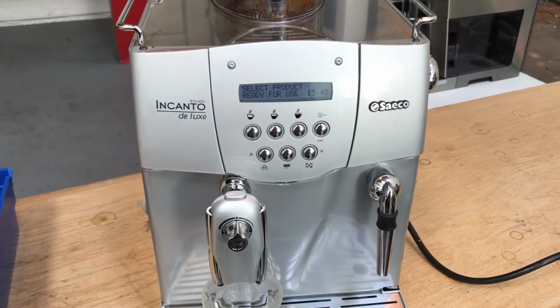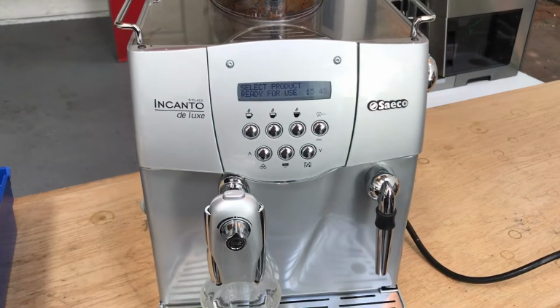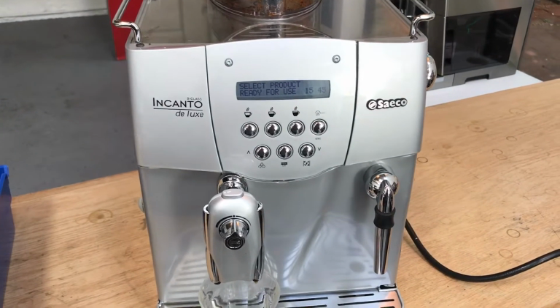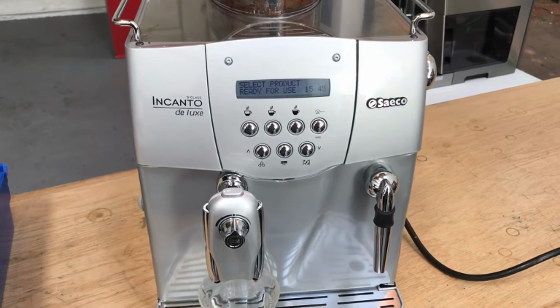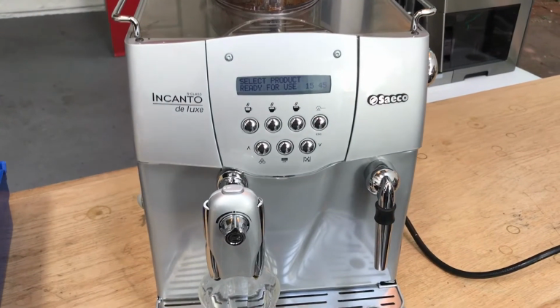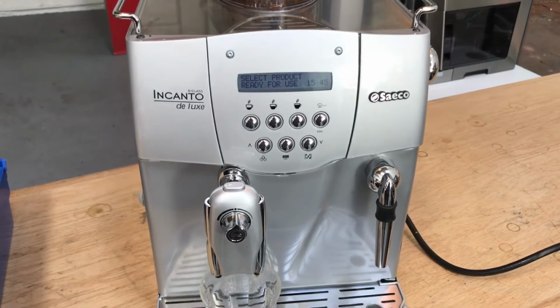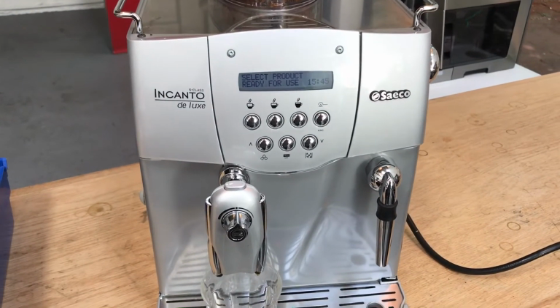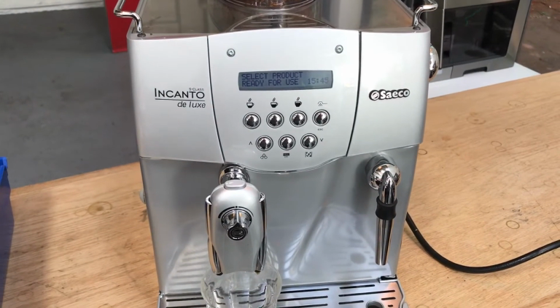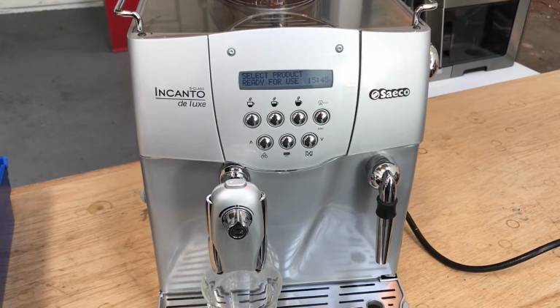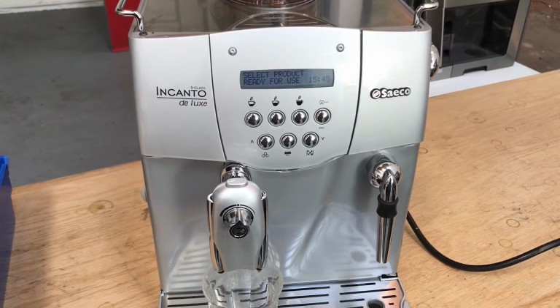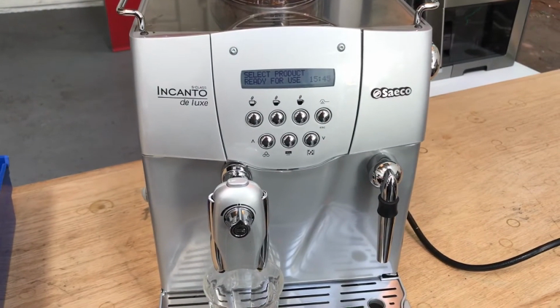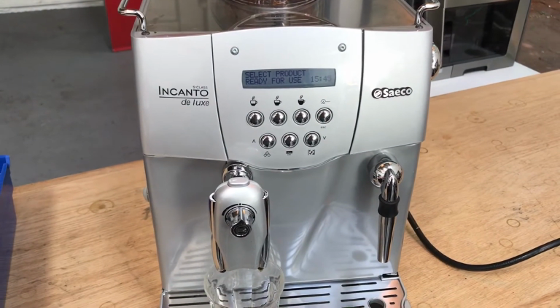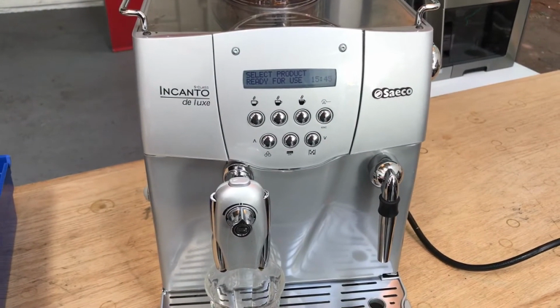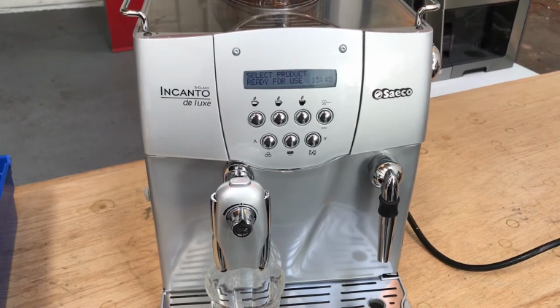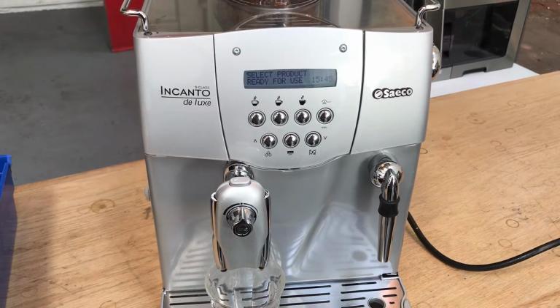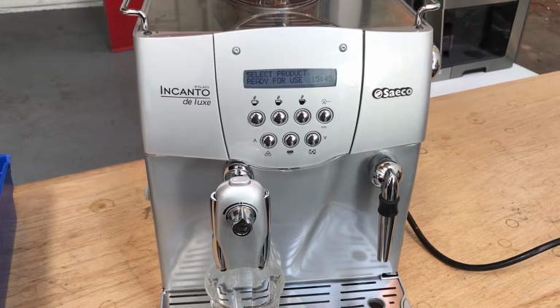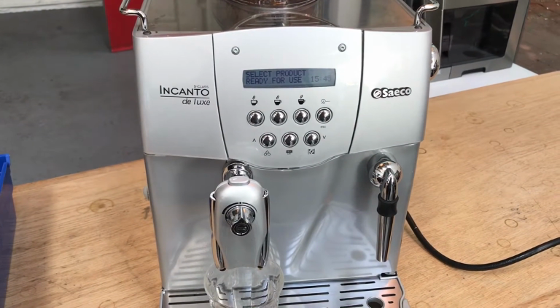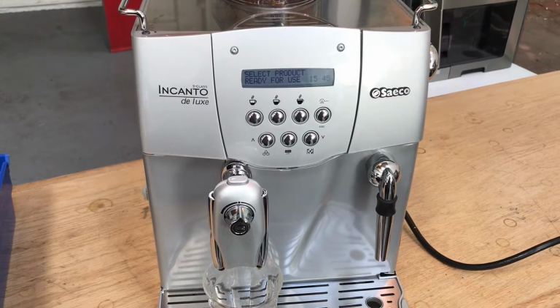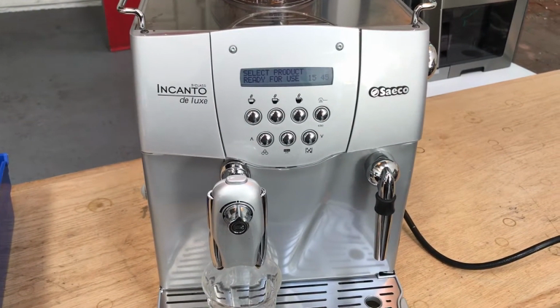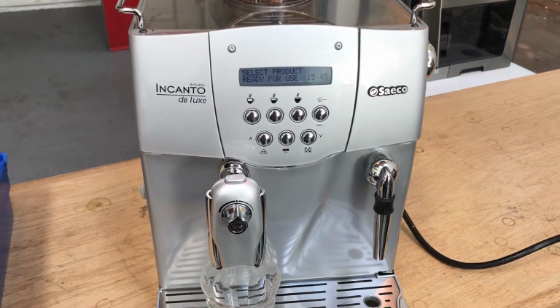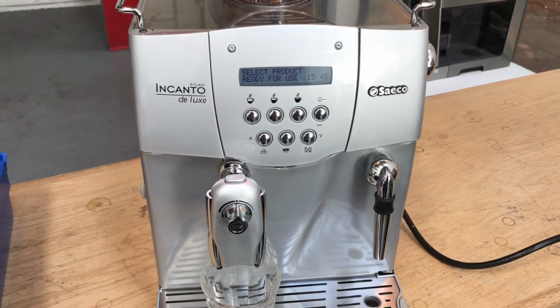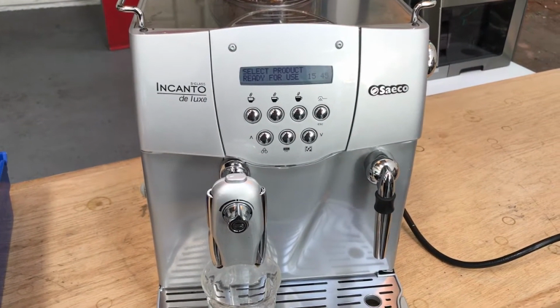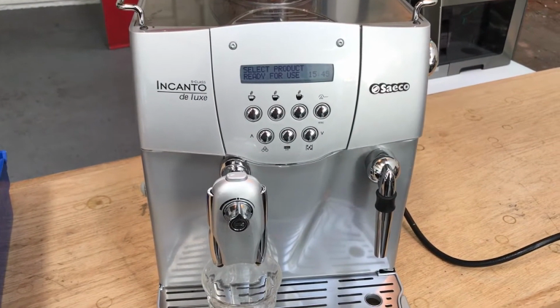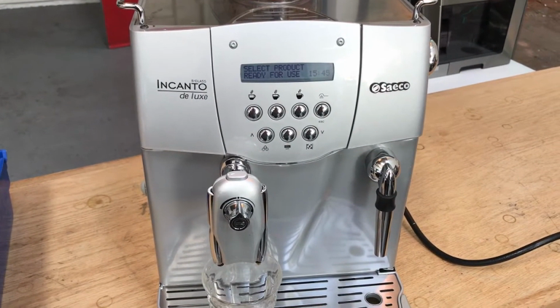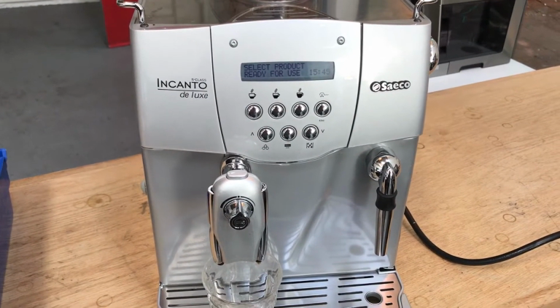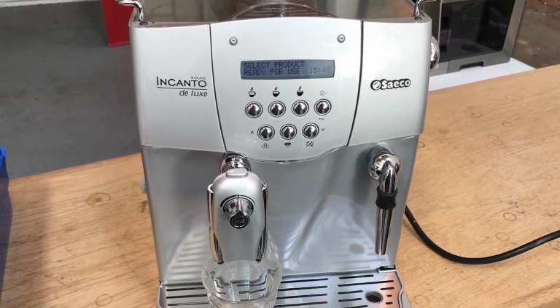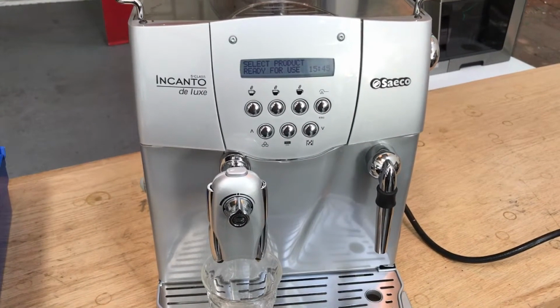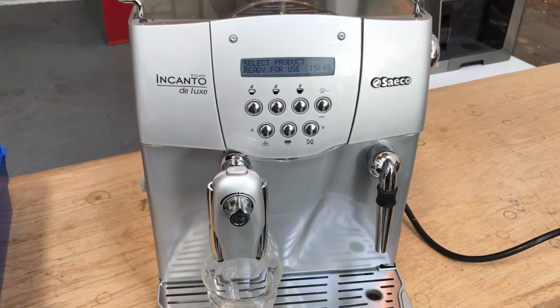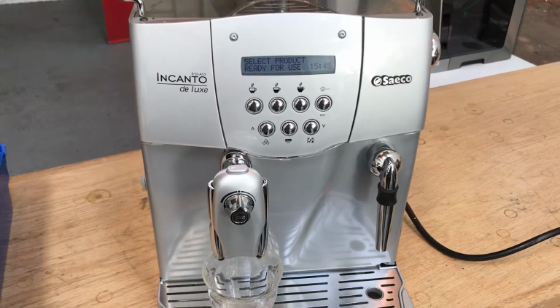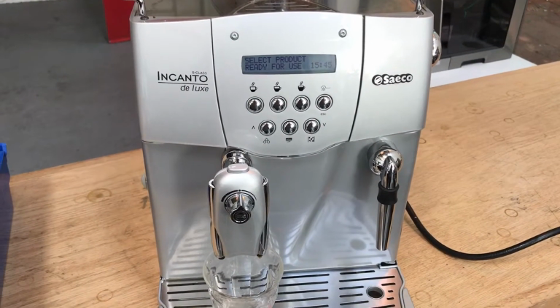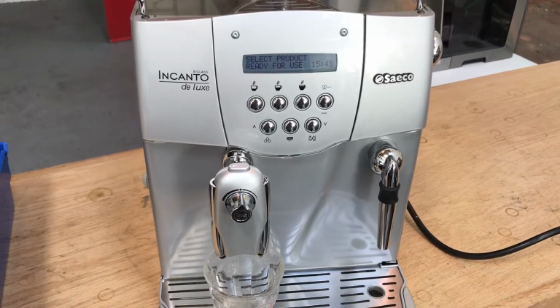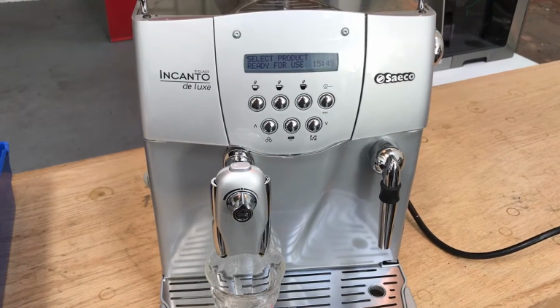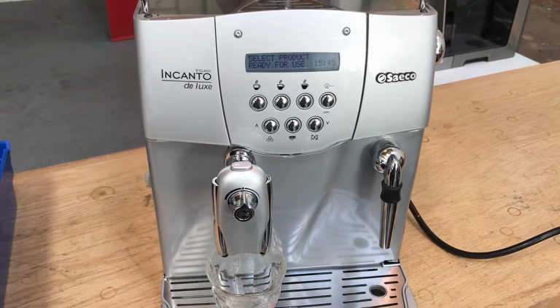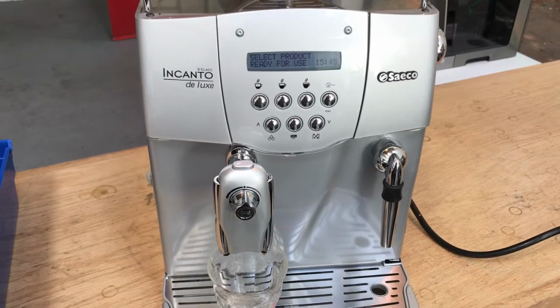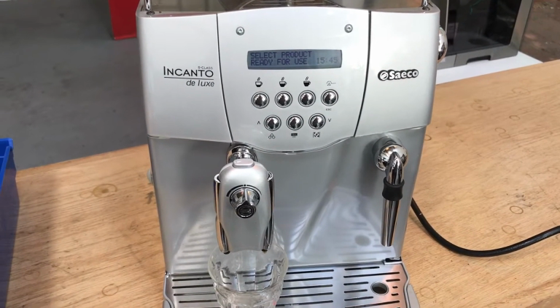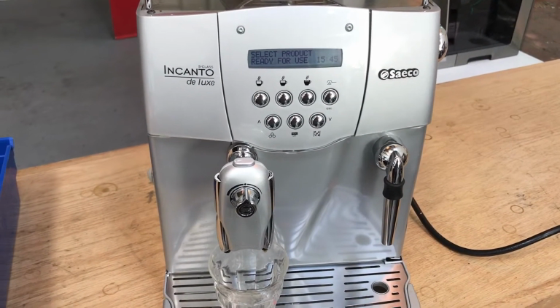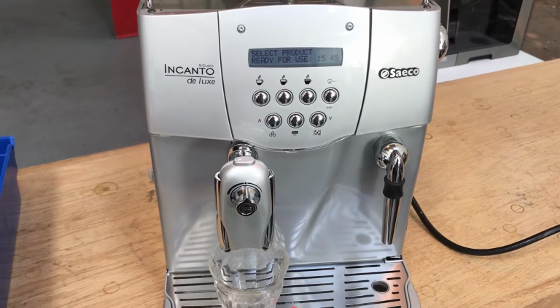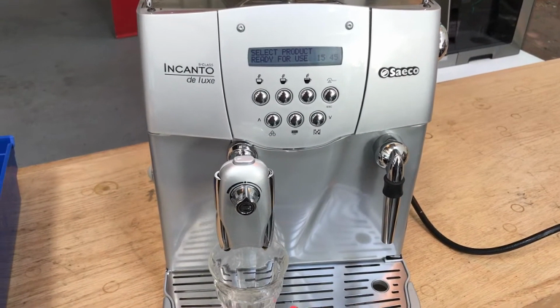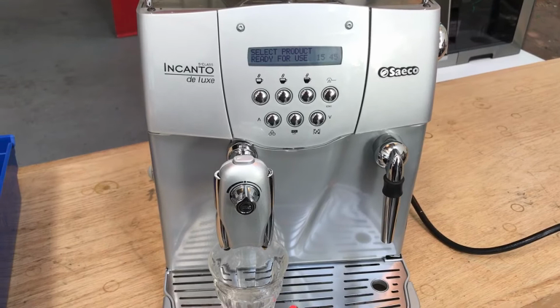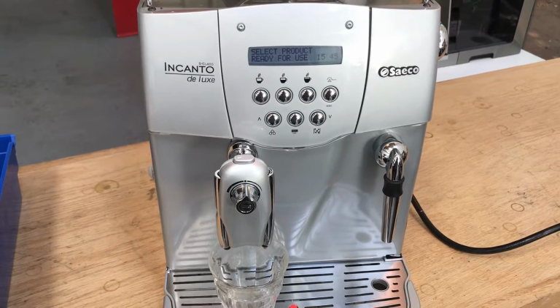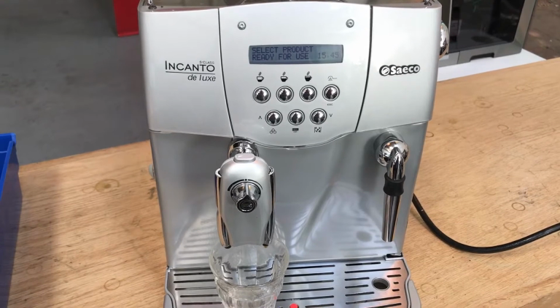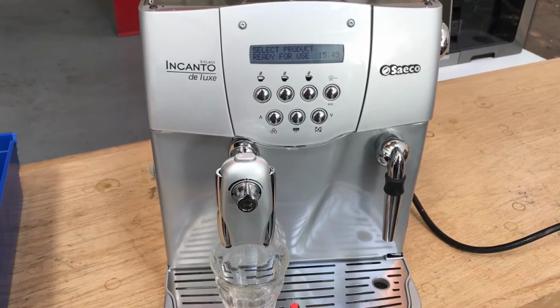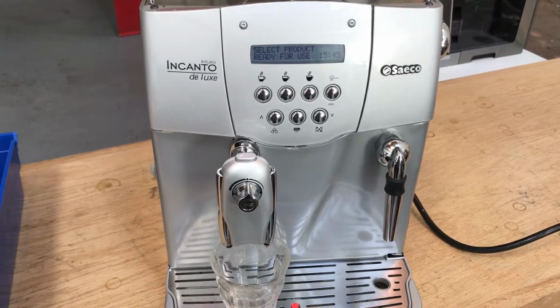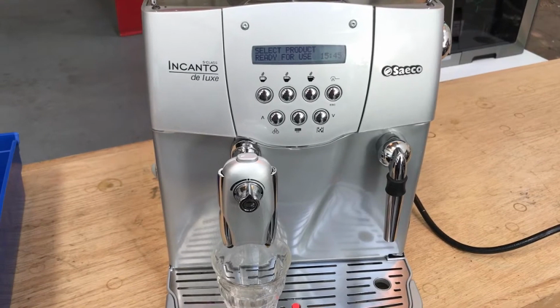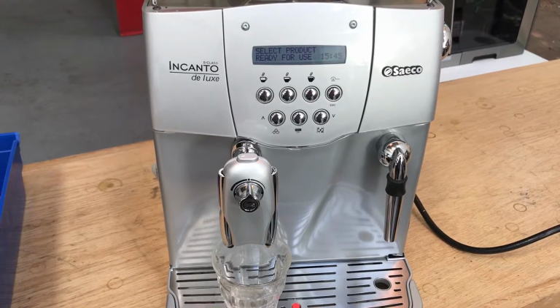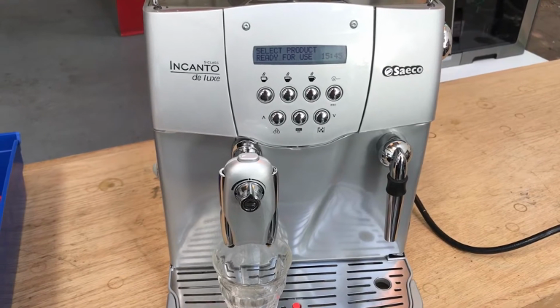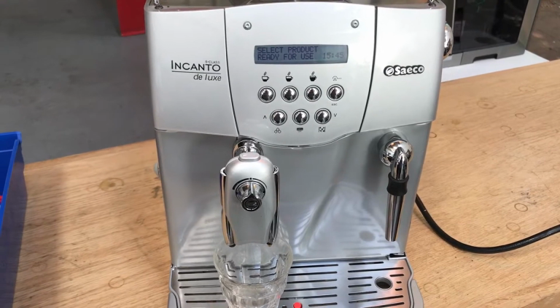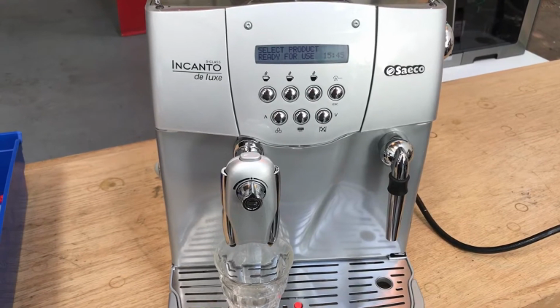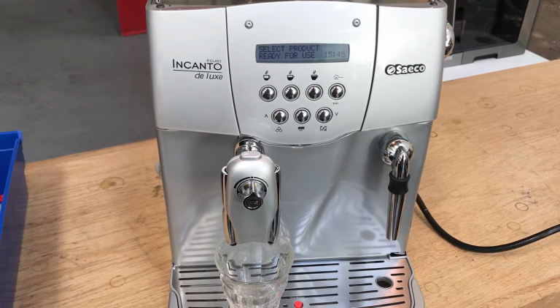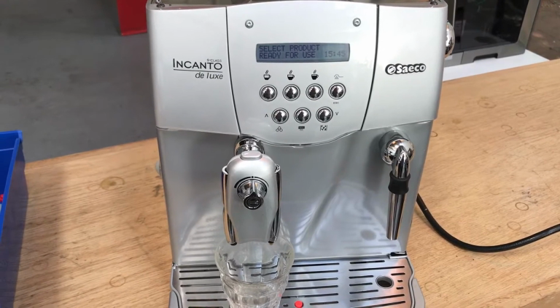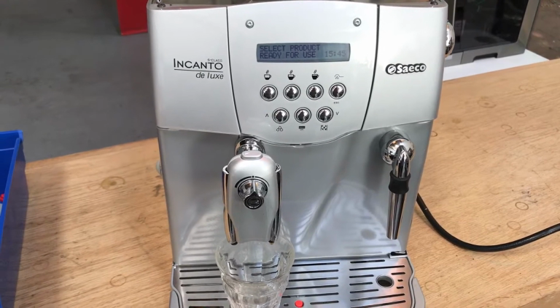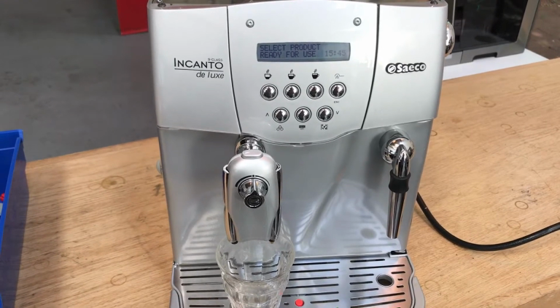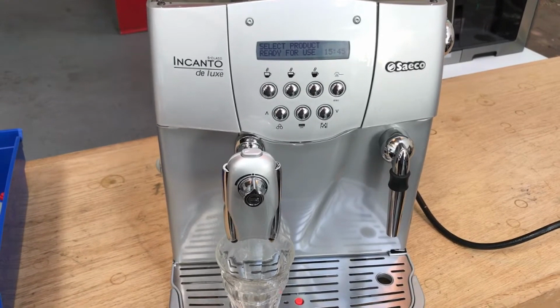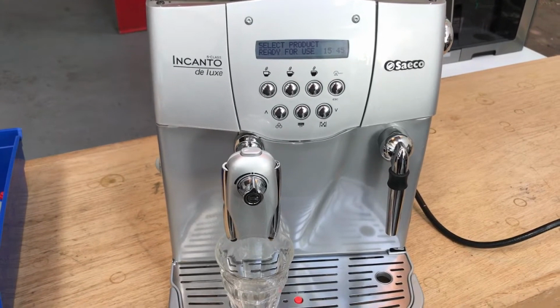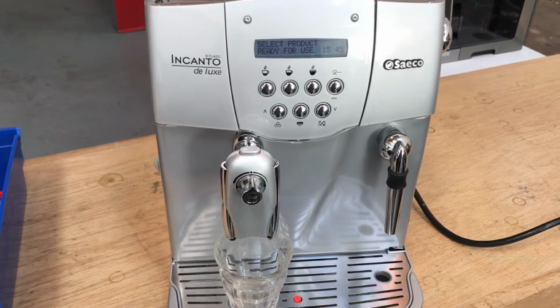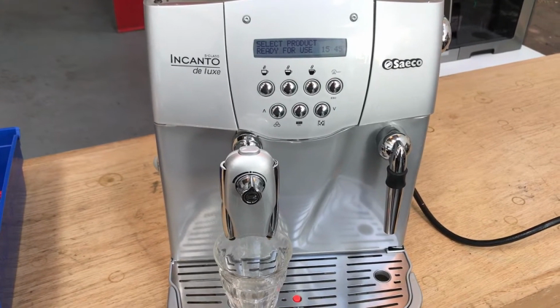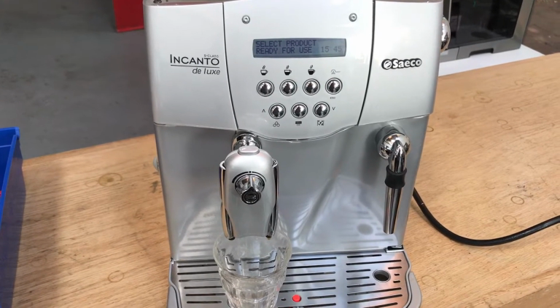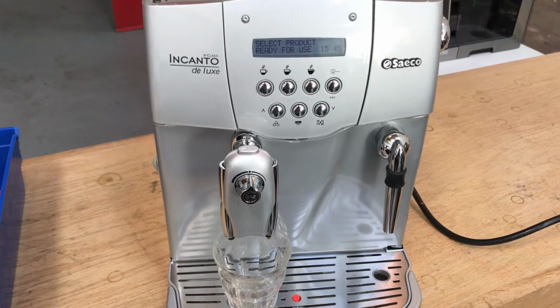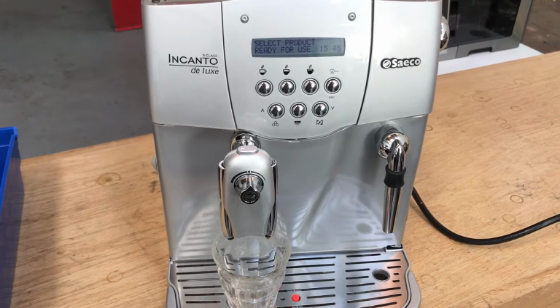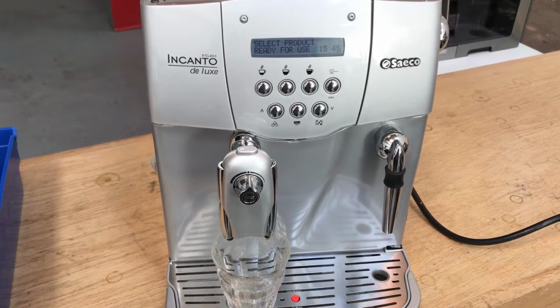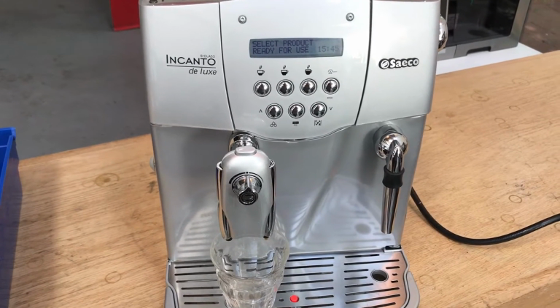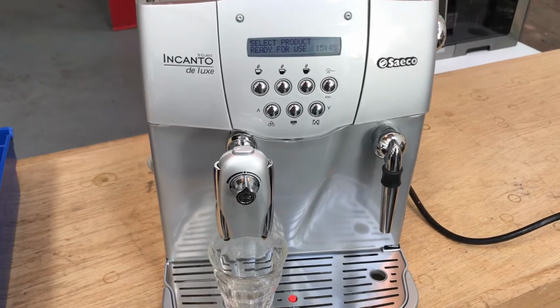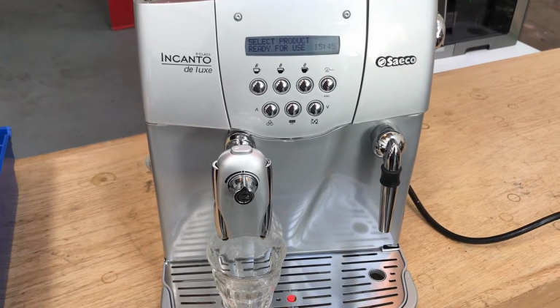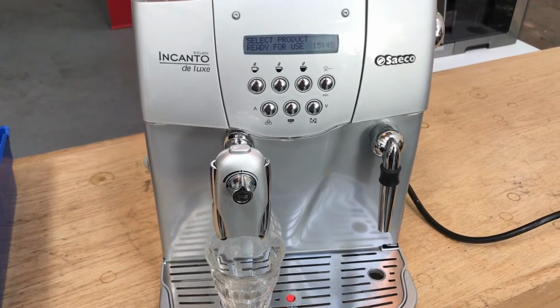Hello, this is Sam with Canon Coffee Espresso Machines. Today we're testing this Seiko Encanto Deluxe Espresso Machine.